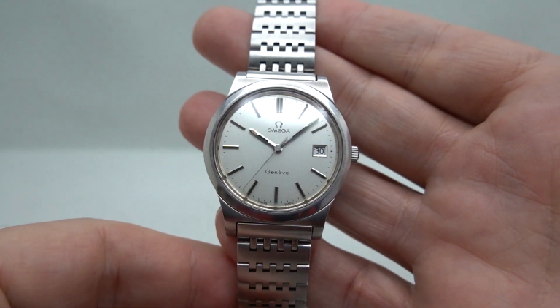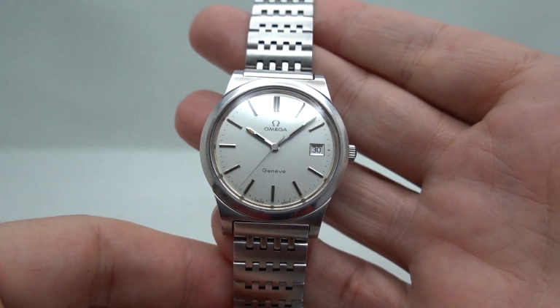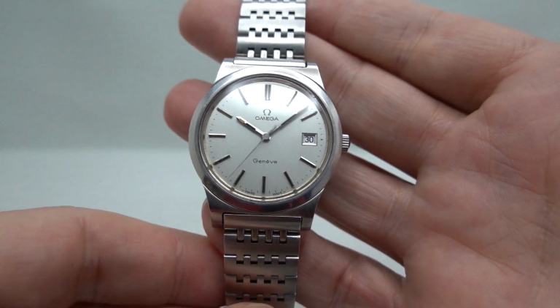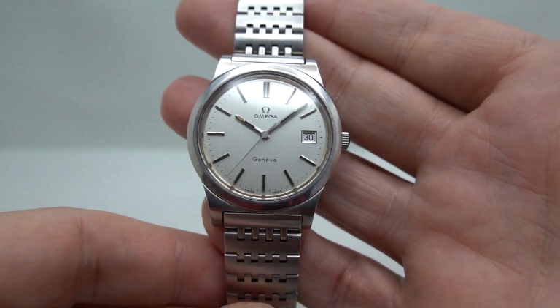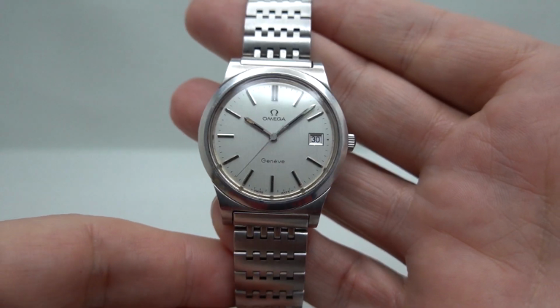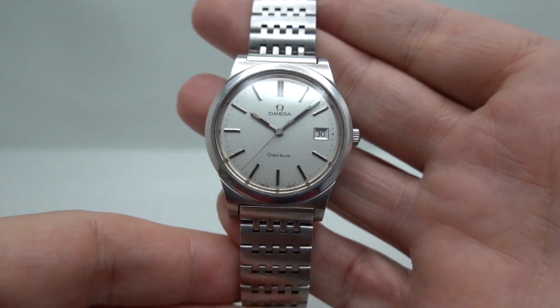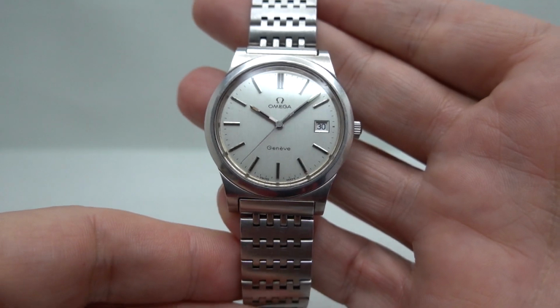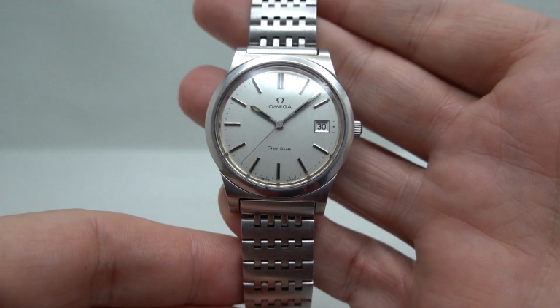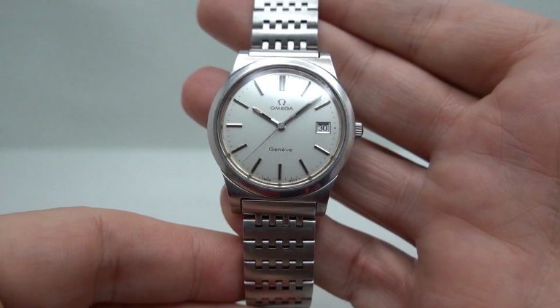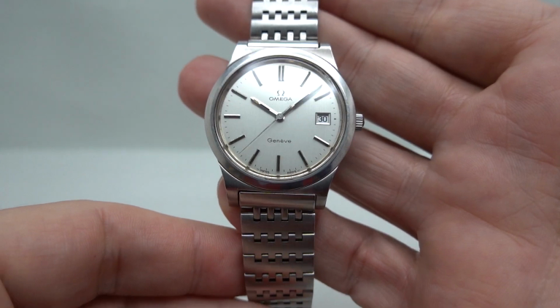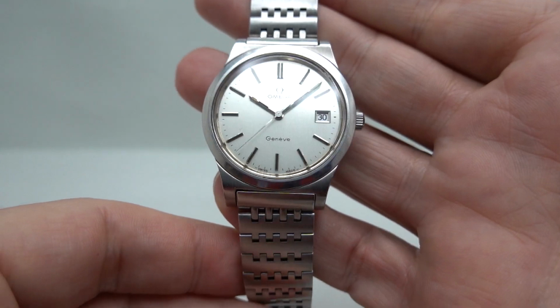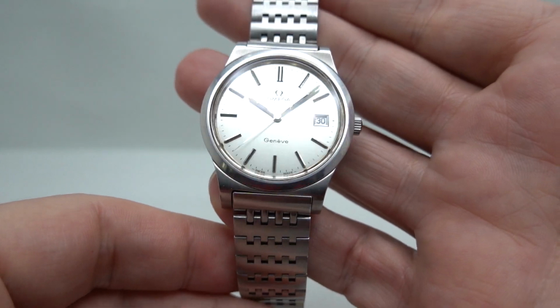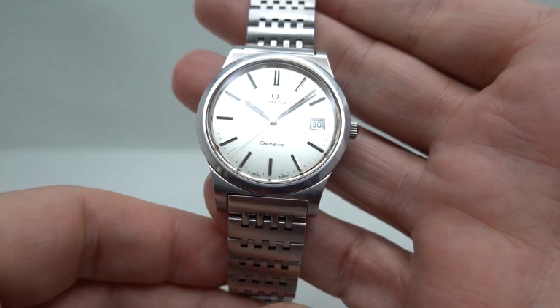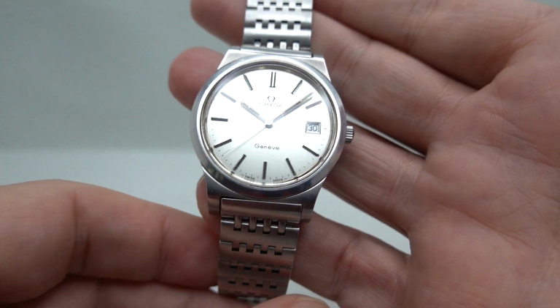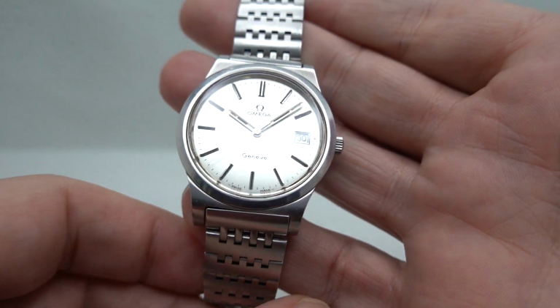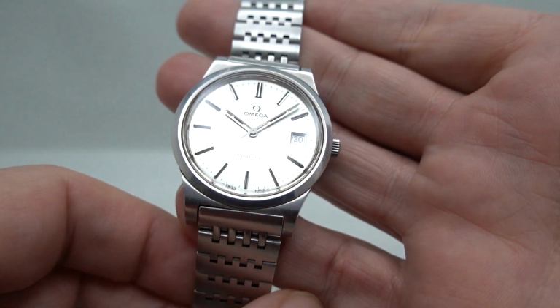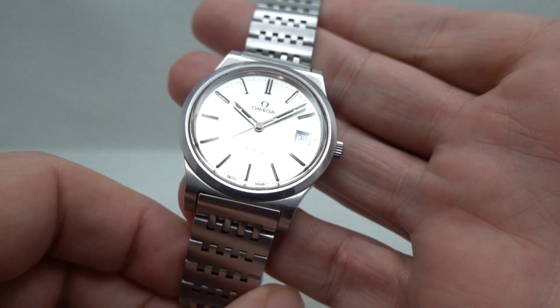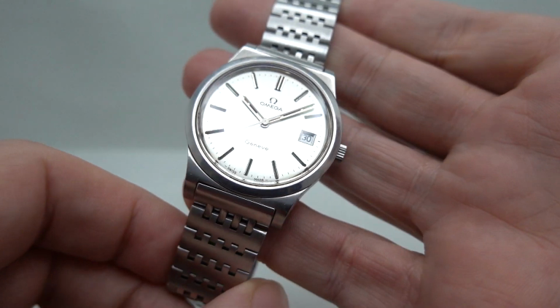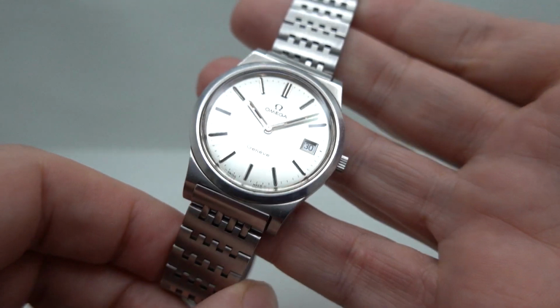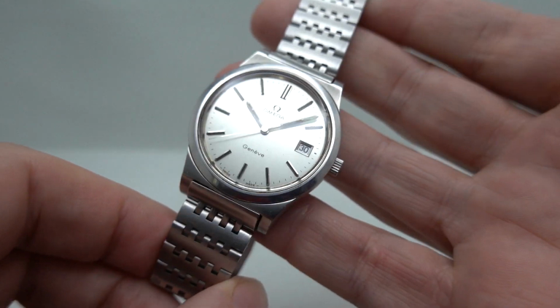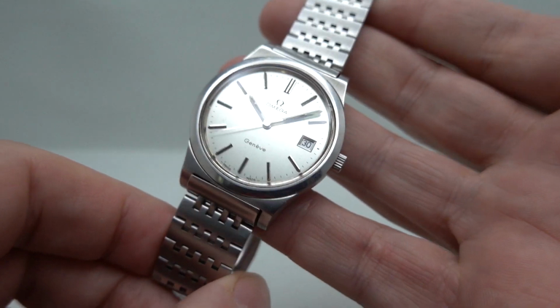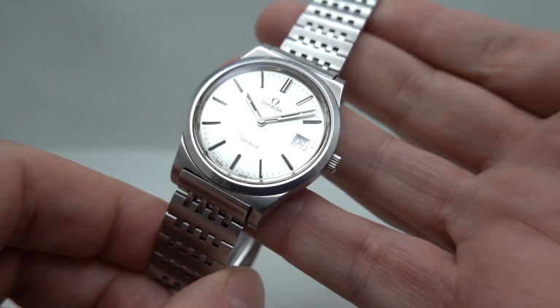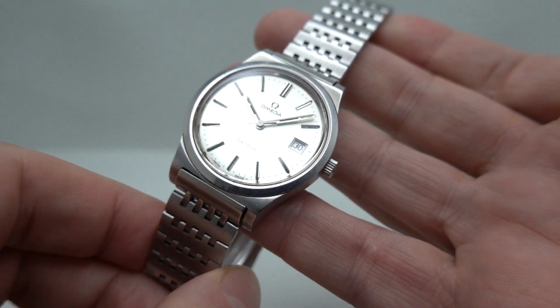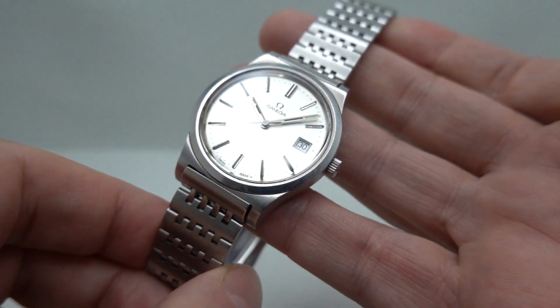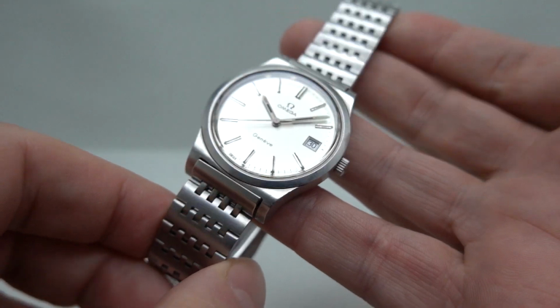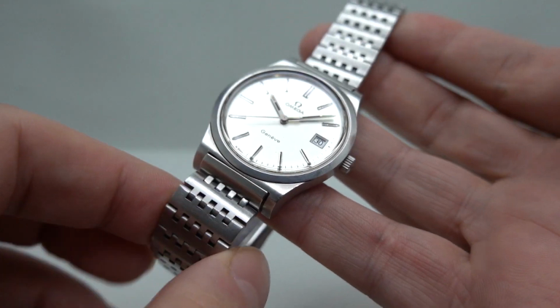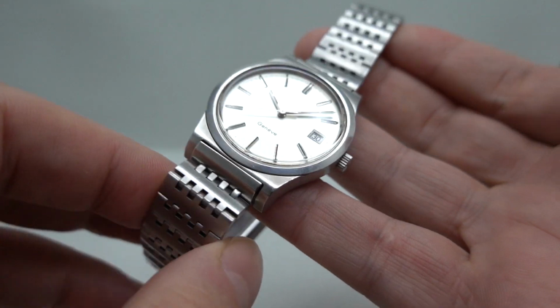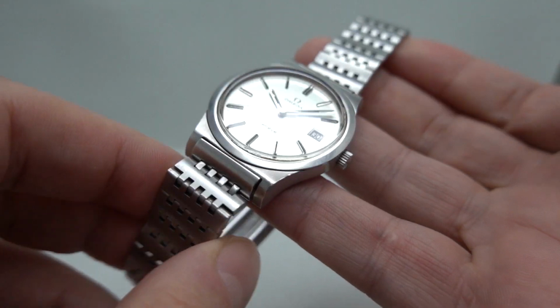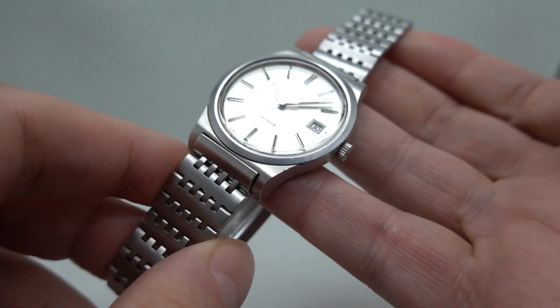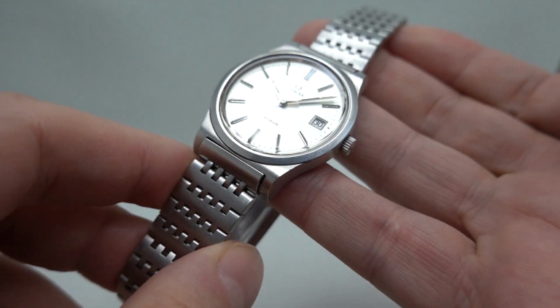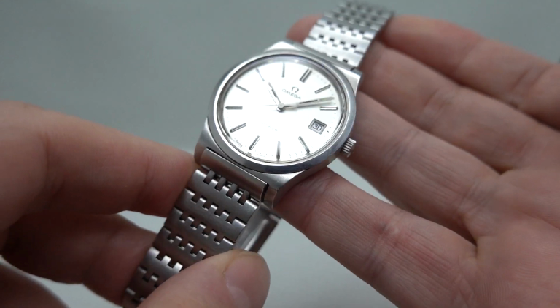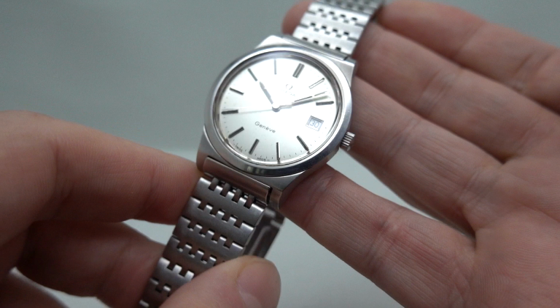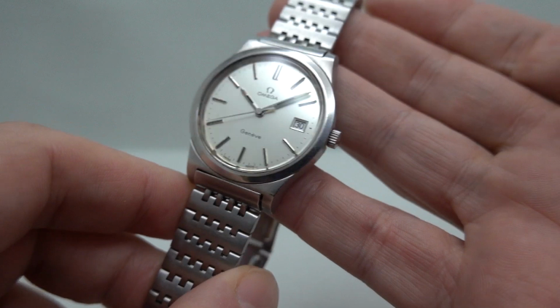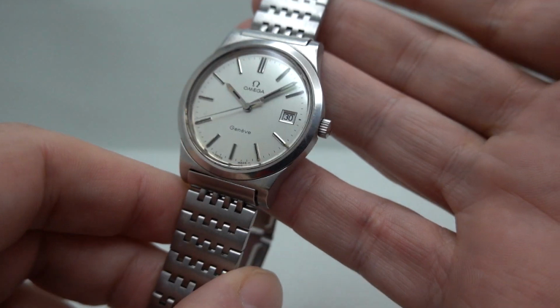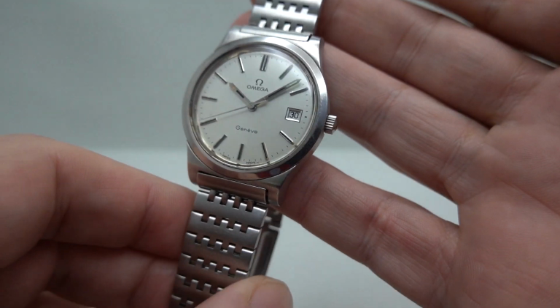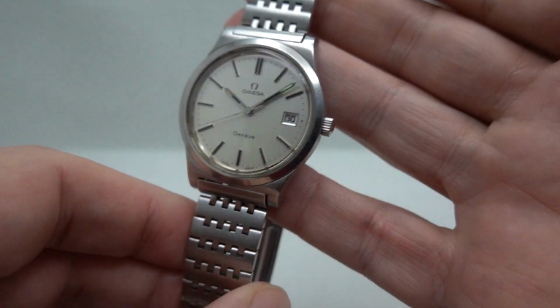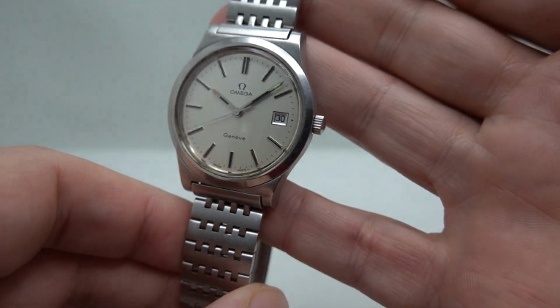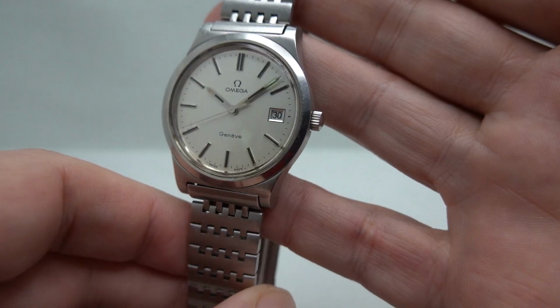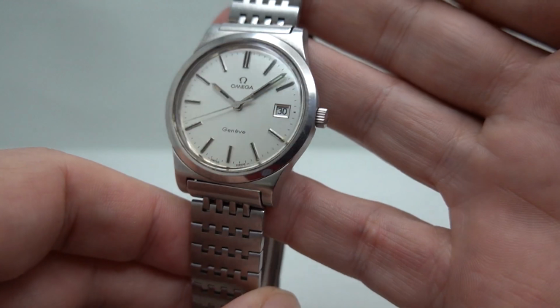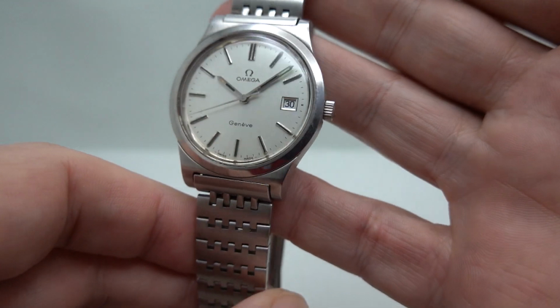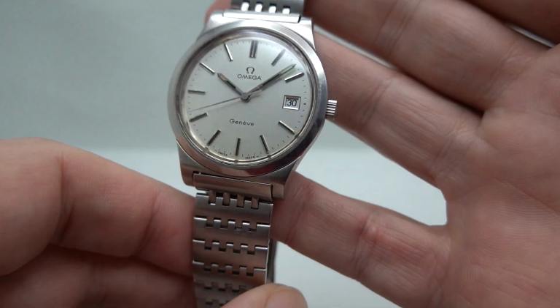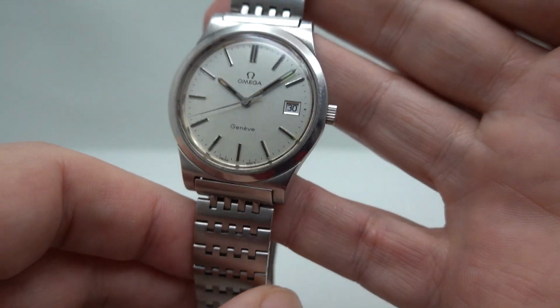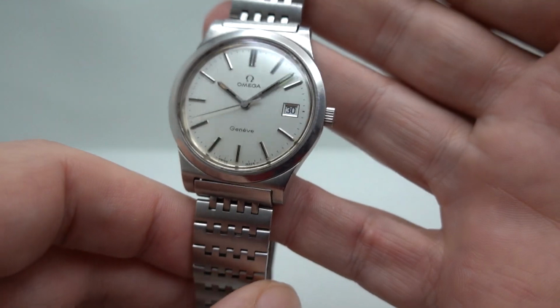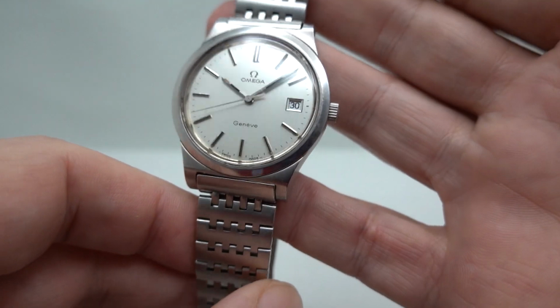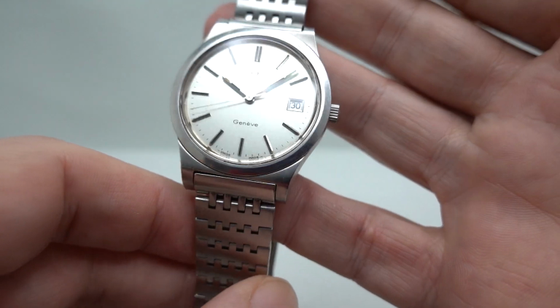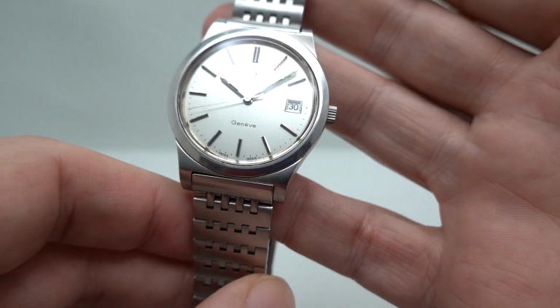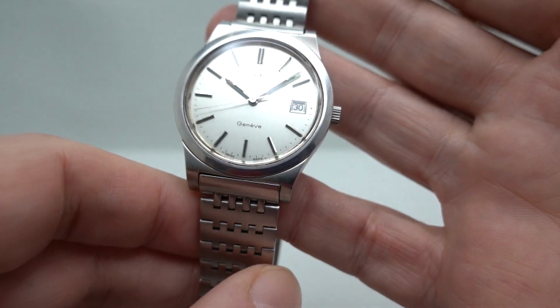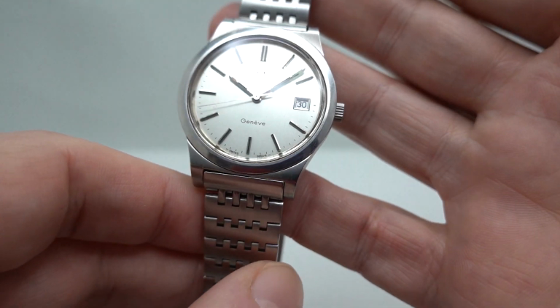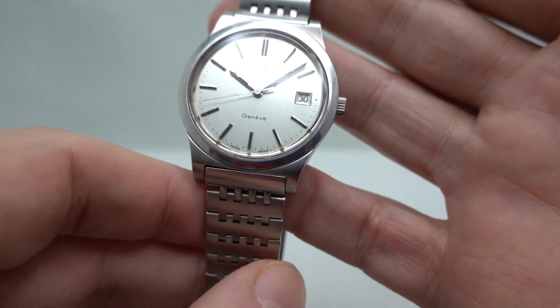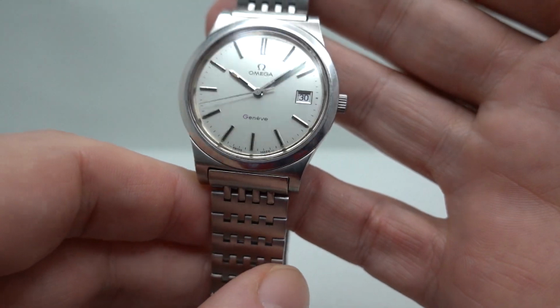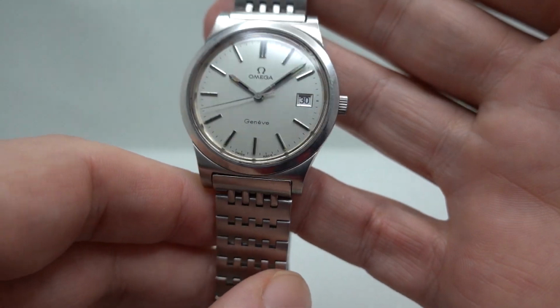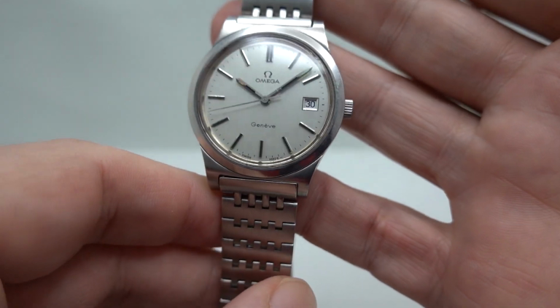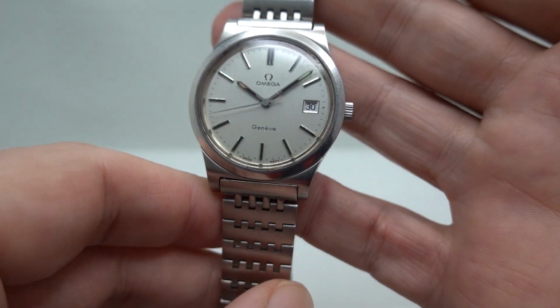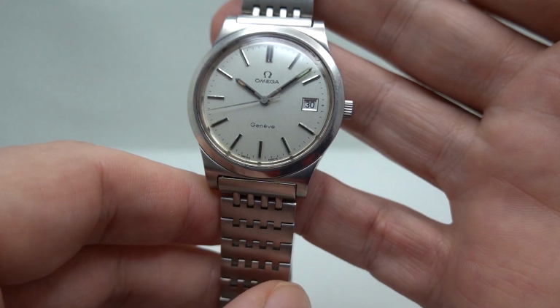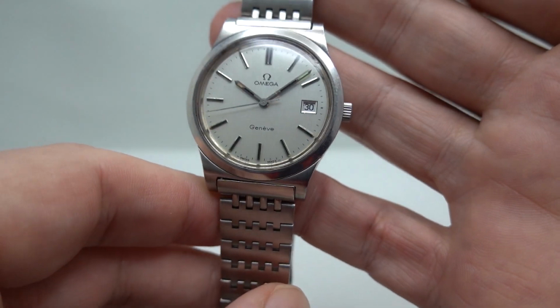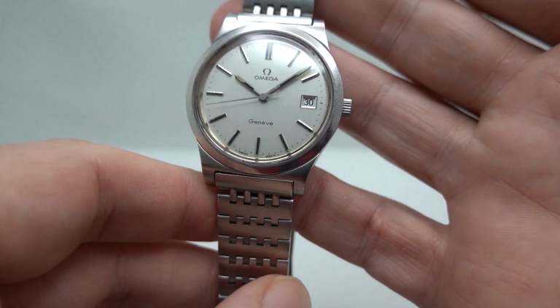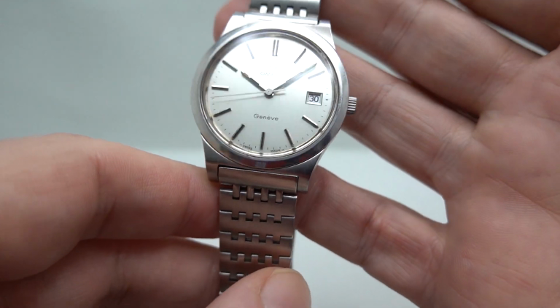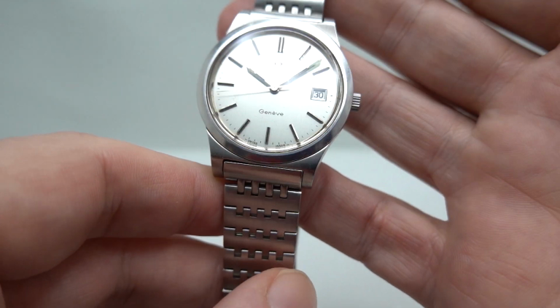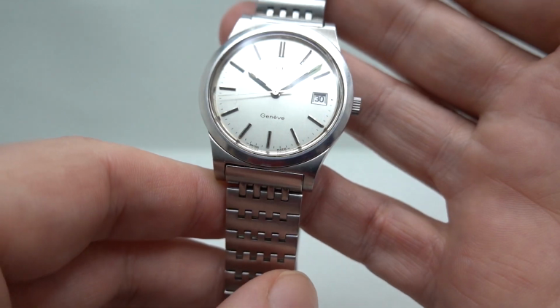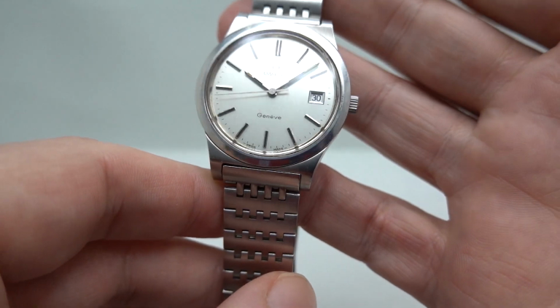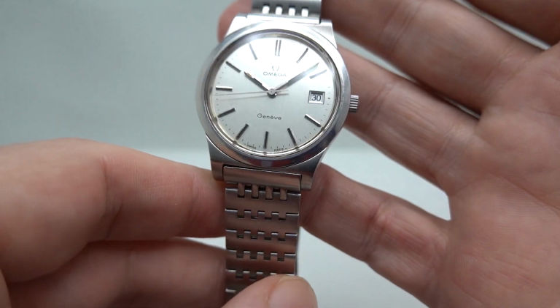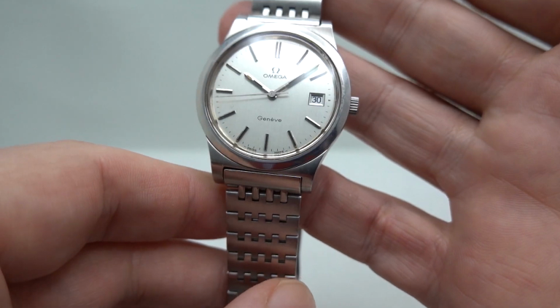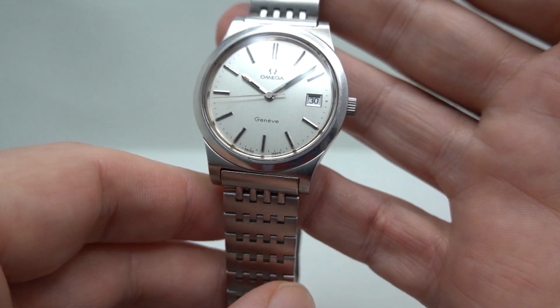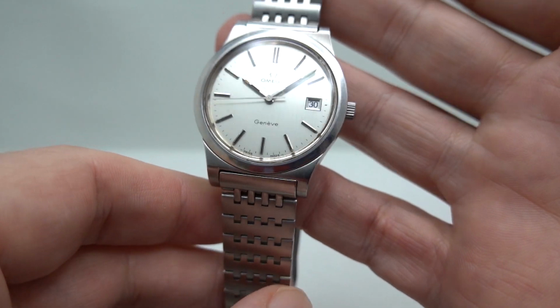Hello watch fans! Birth Year Watches here, and this time we have a 1972 men's Omega Genève watch.